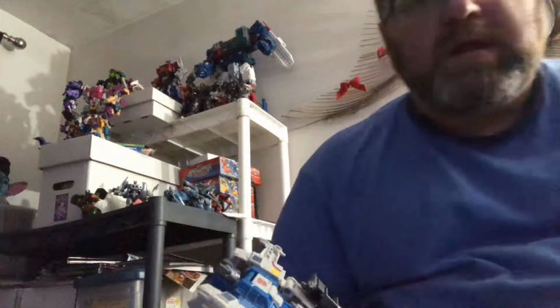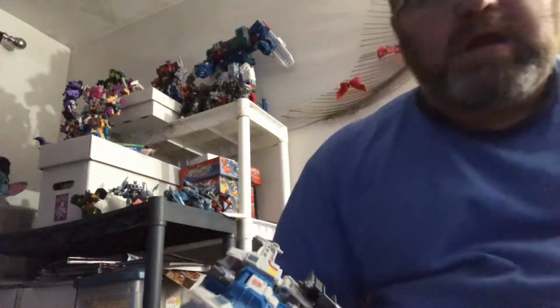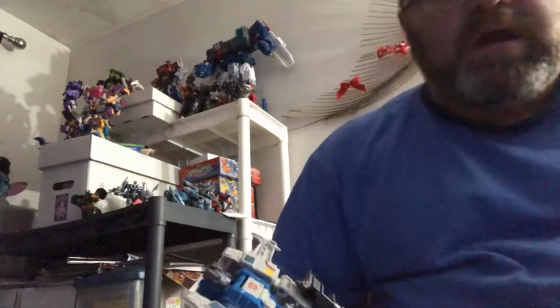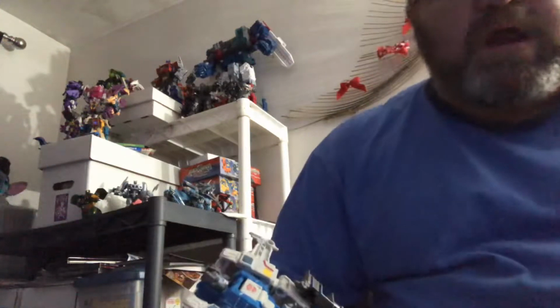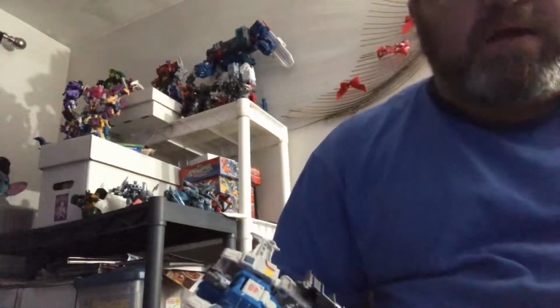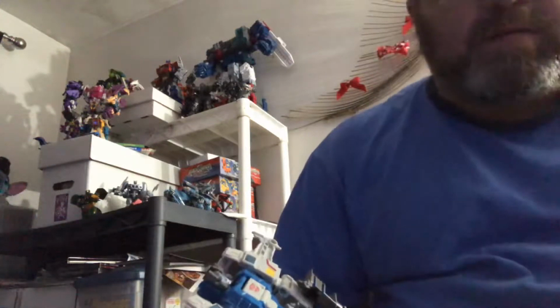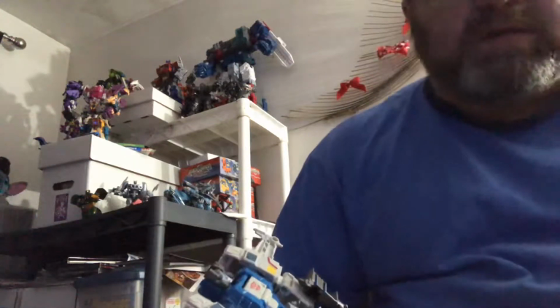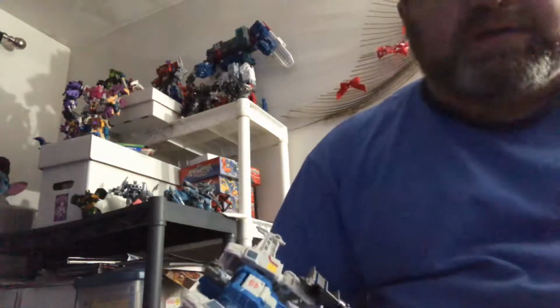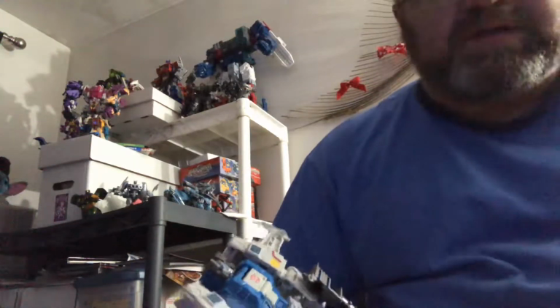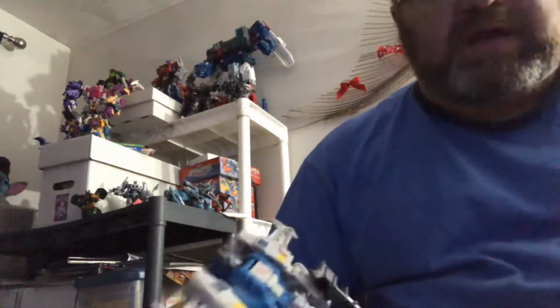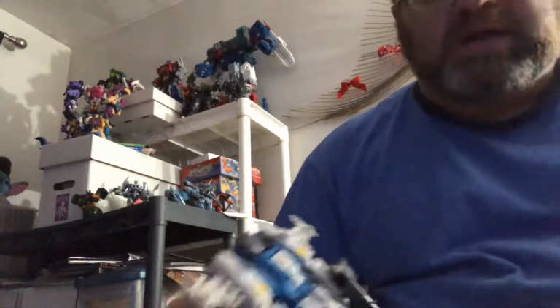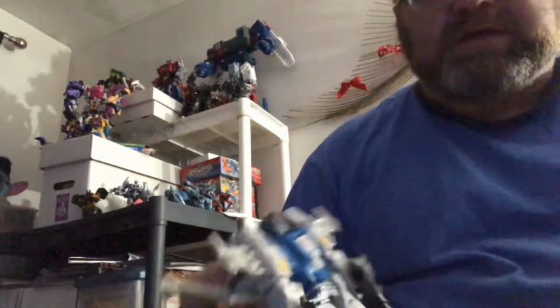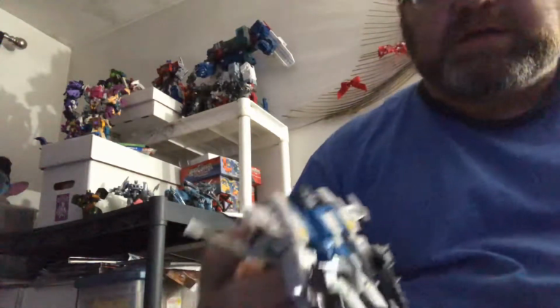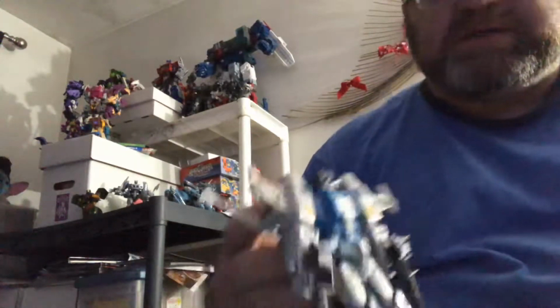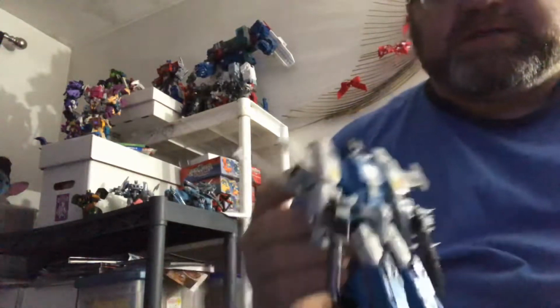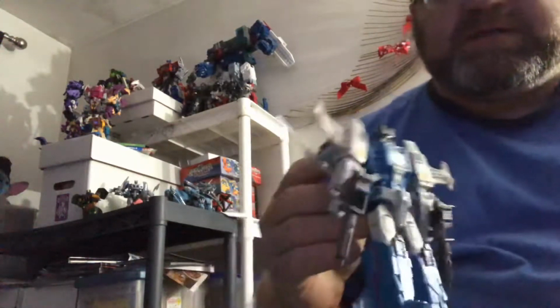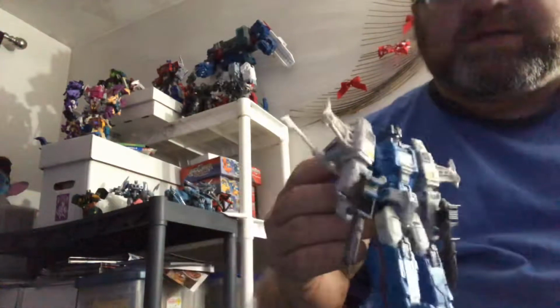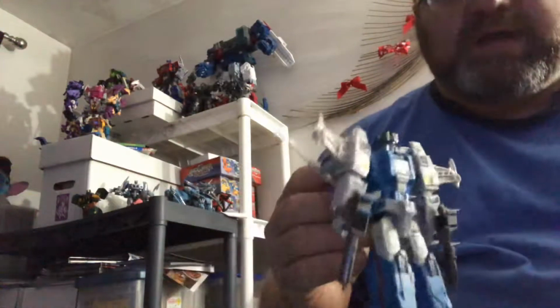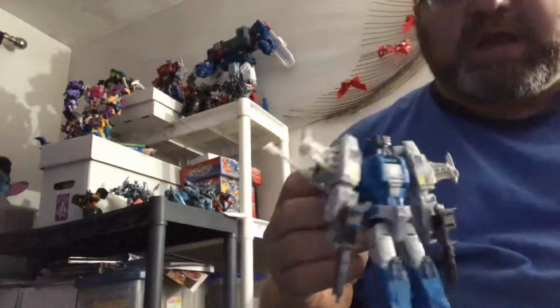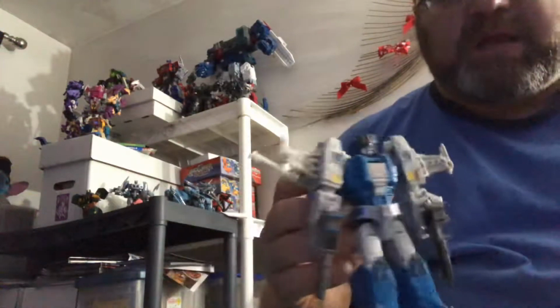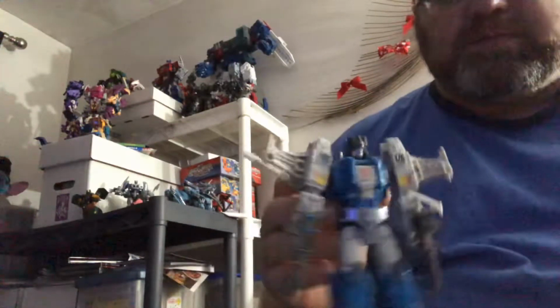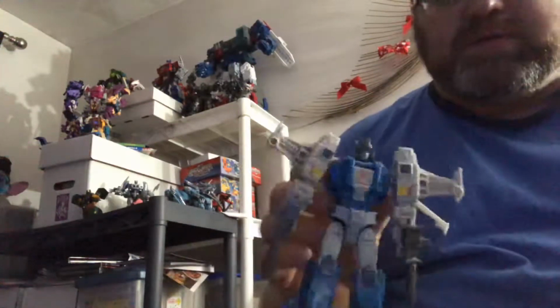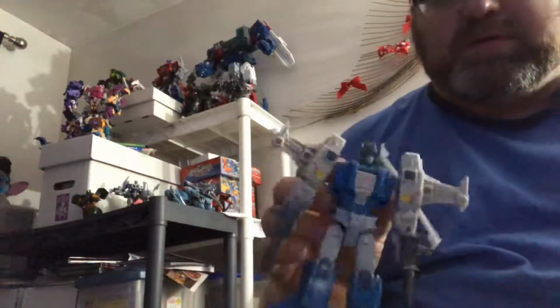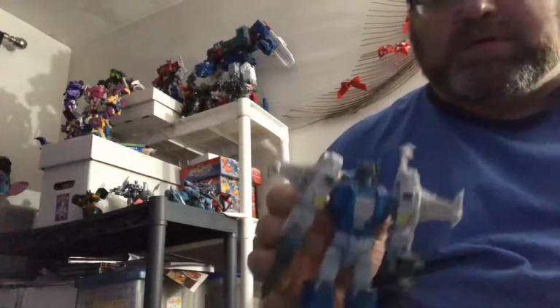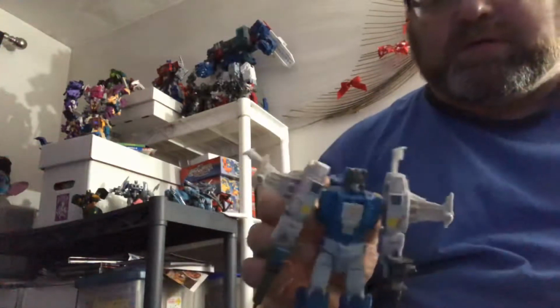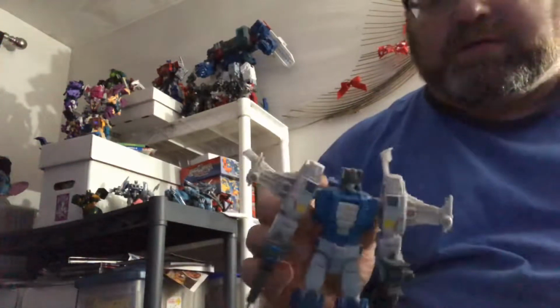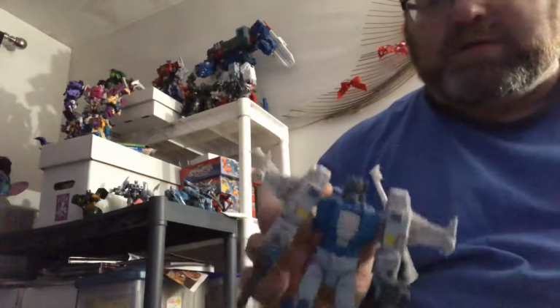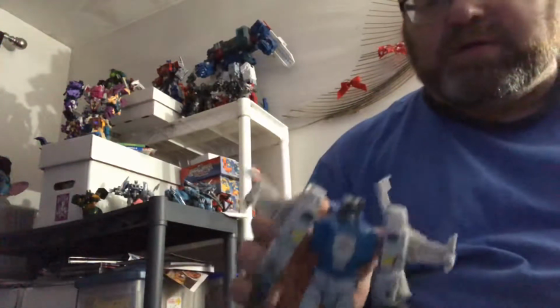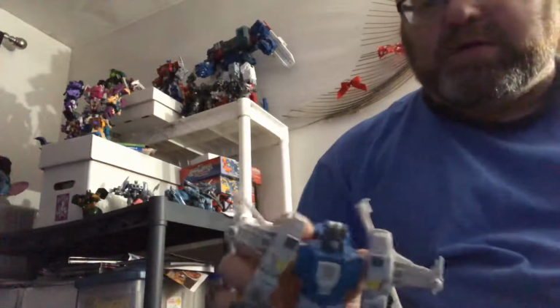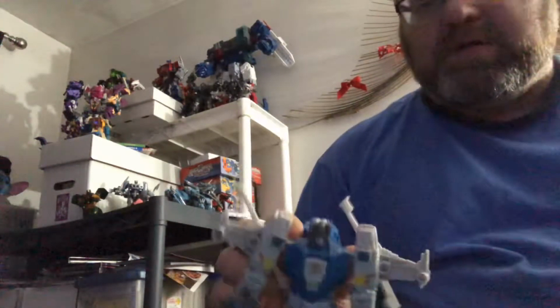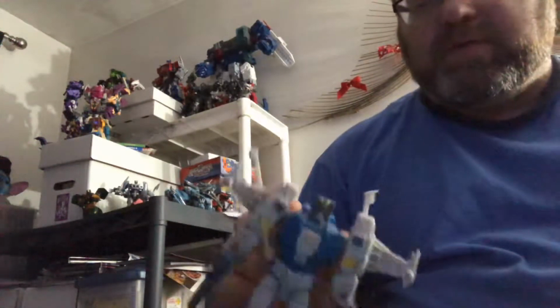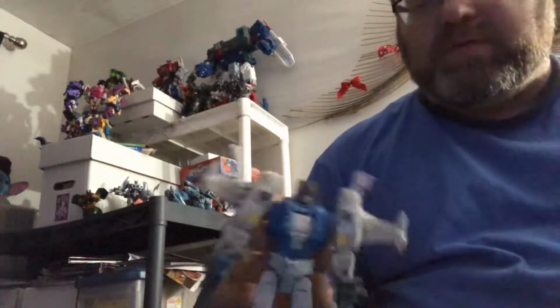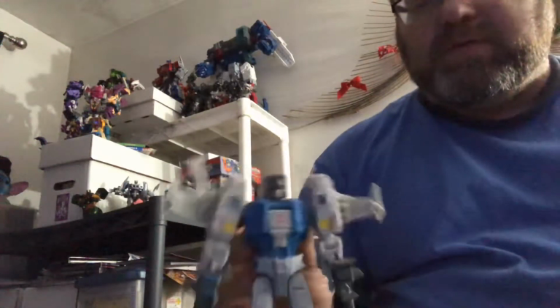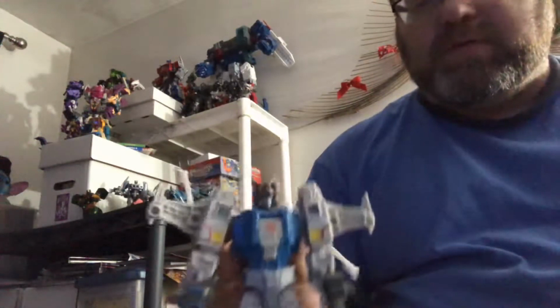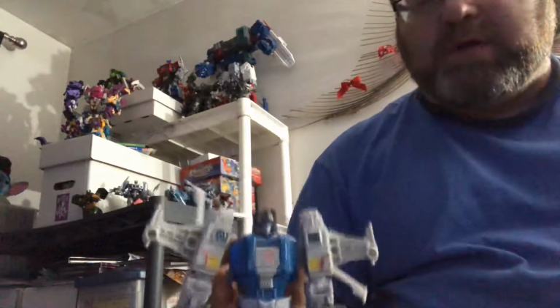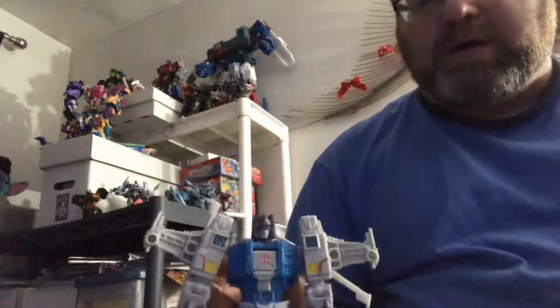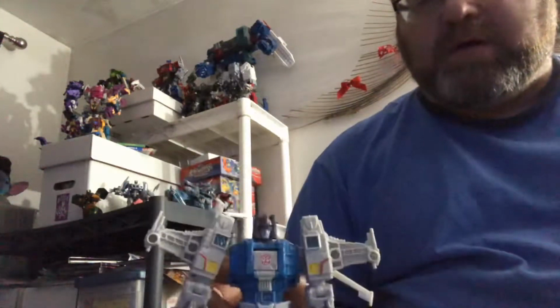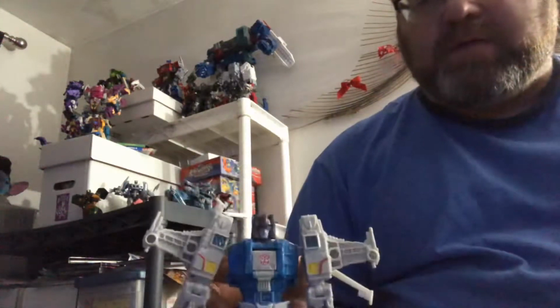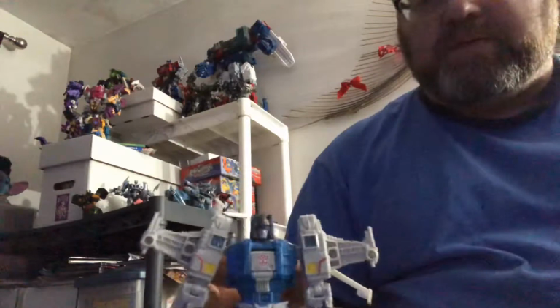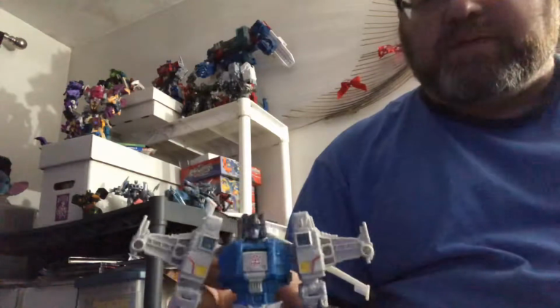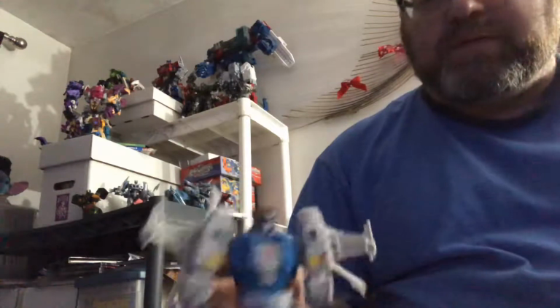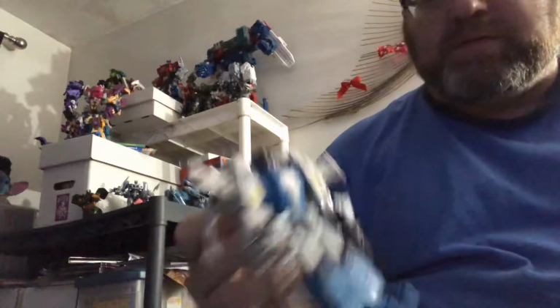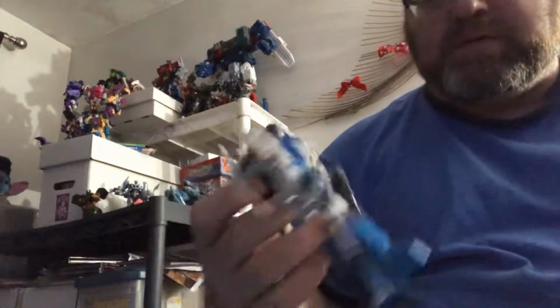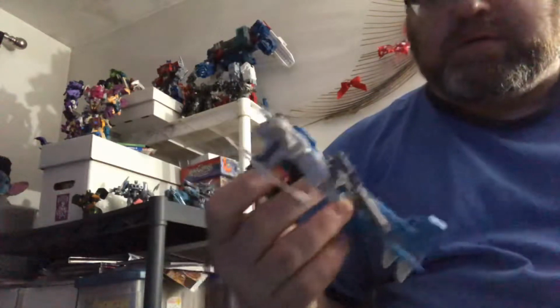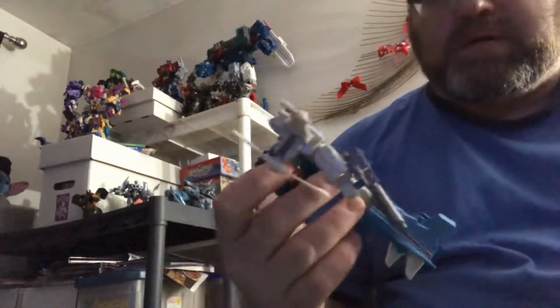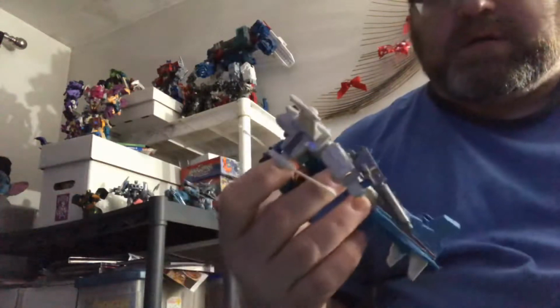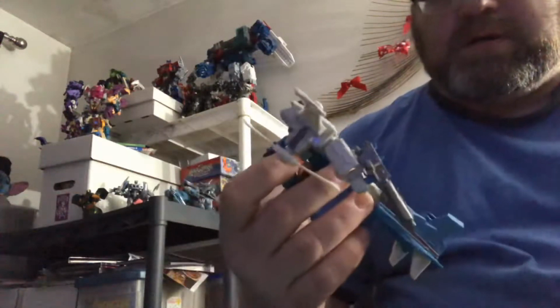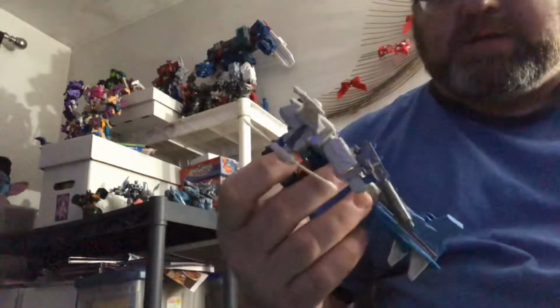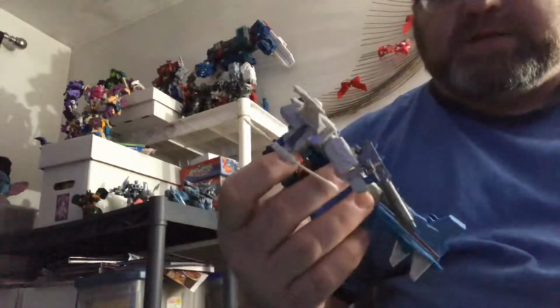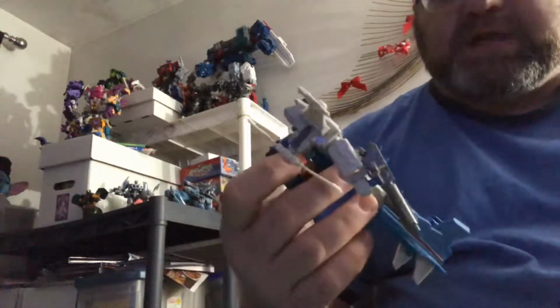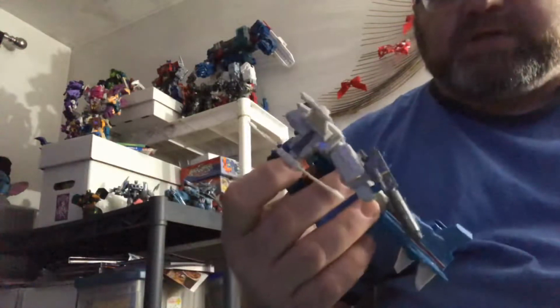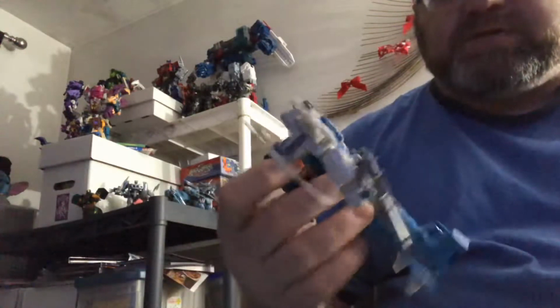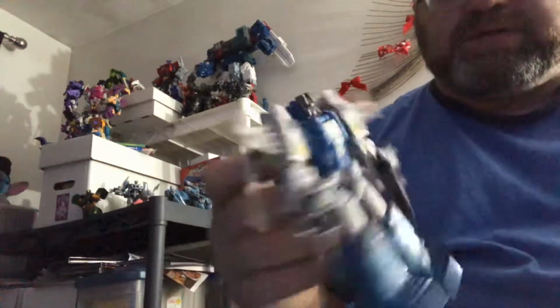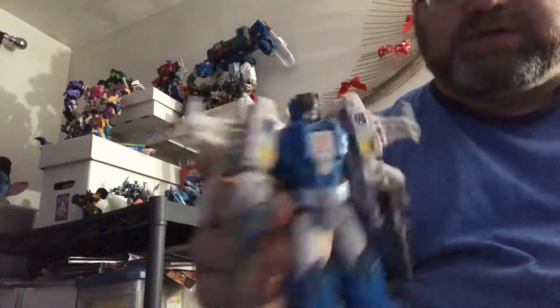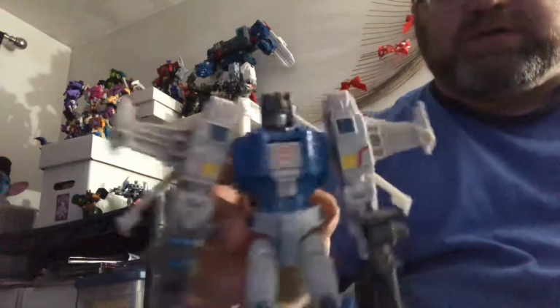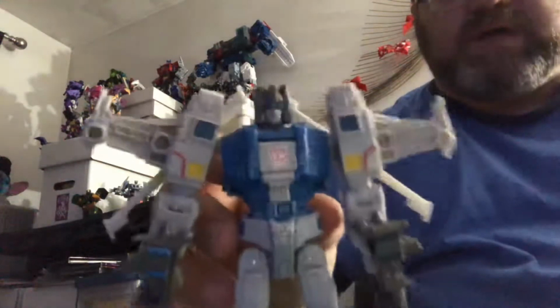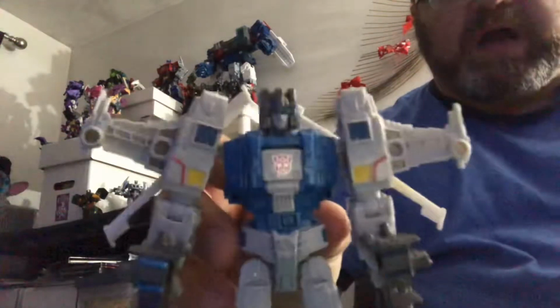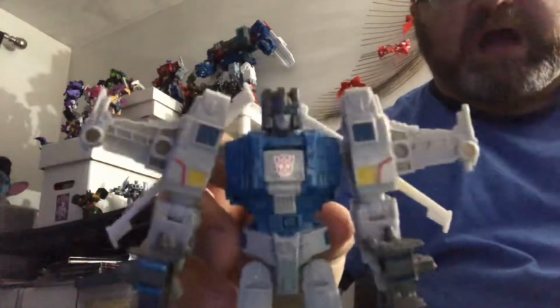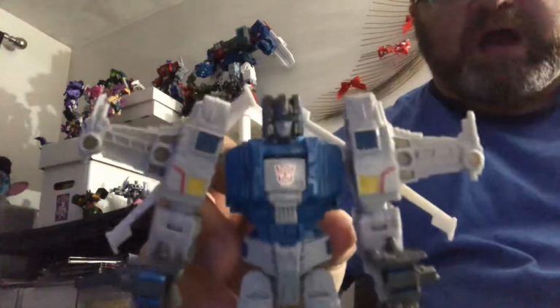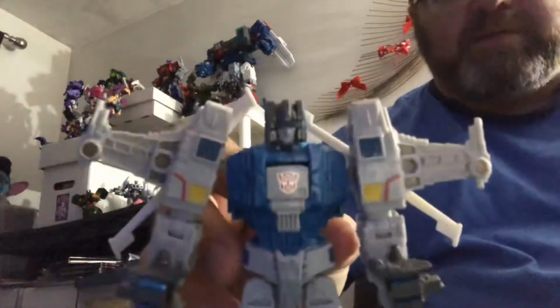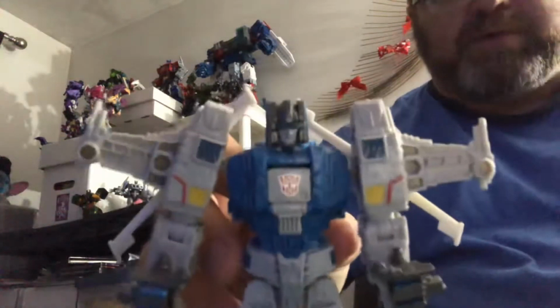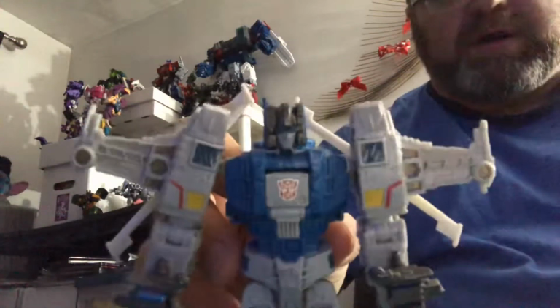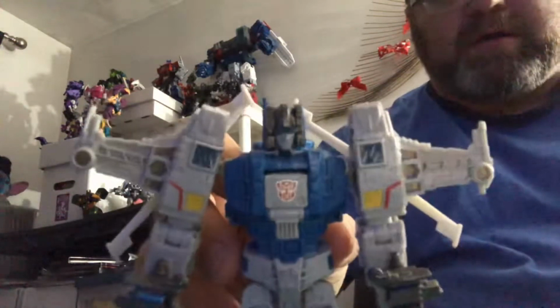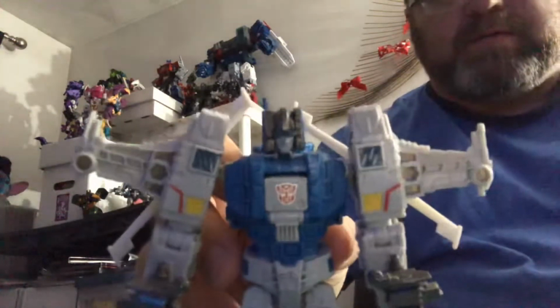Hey everybody, this is Anarchus, and today I'm doing a review of Titans Return Highbrow.